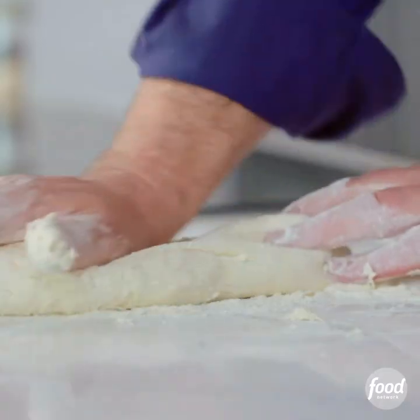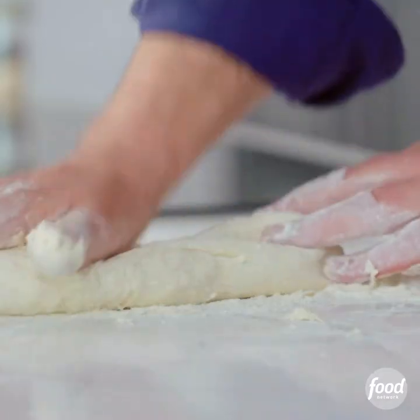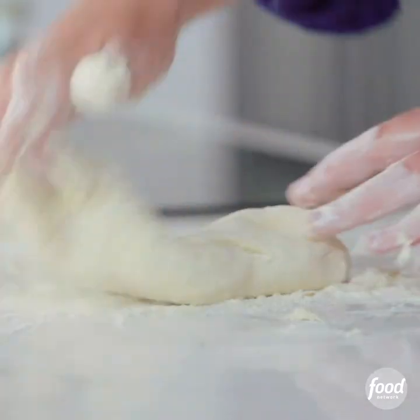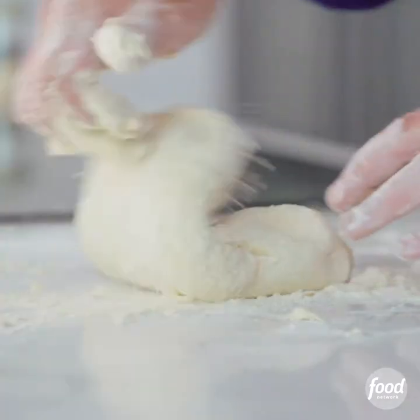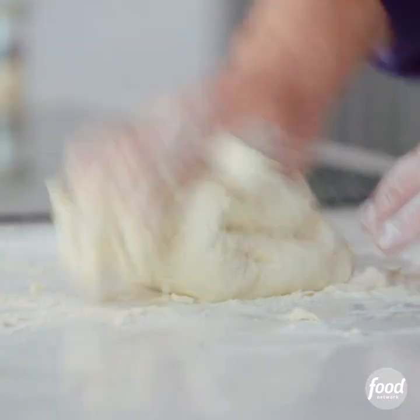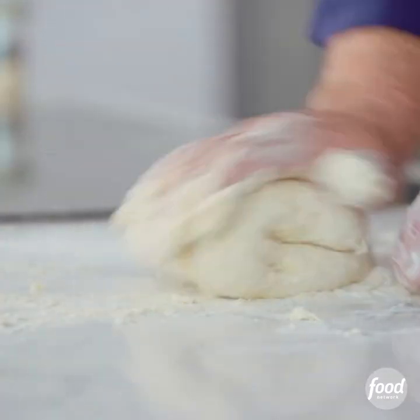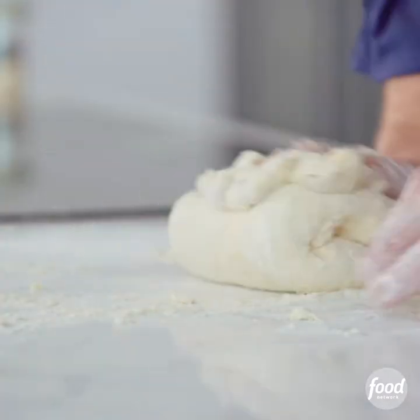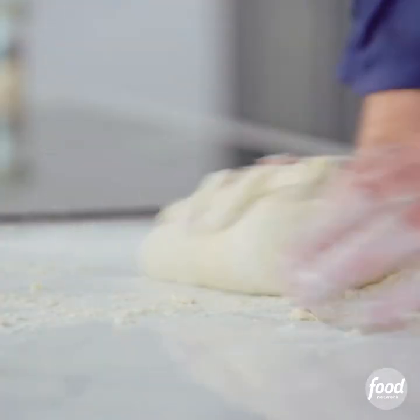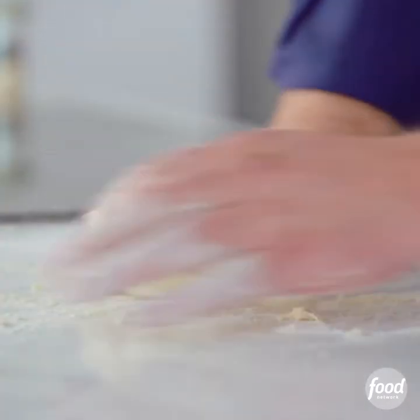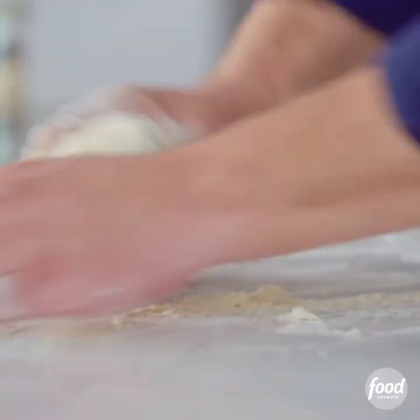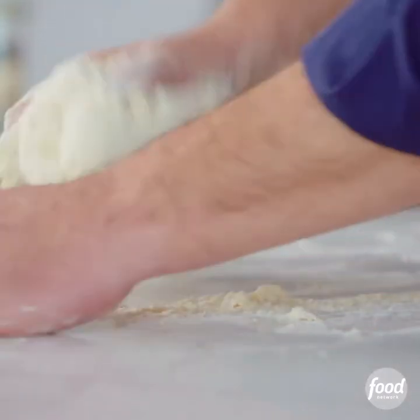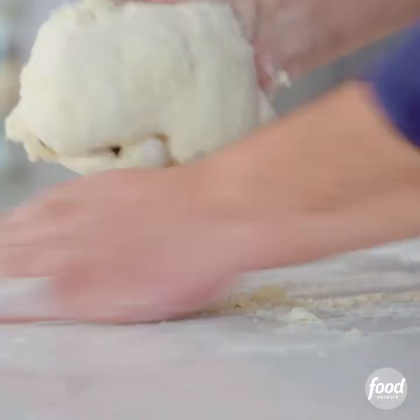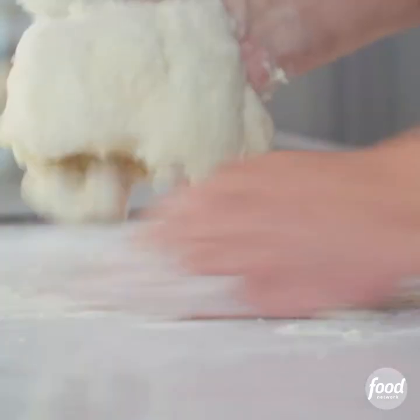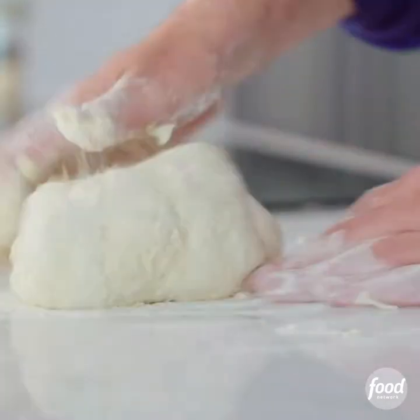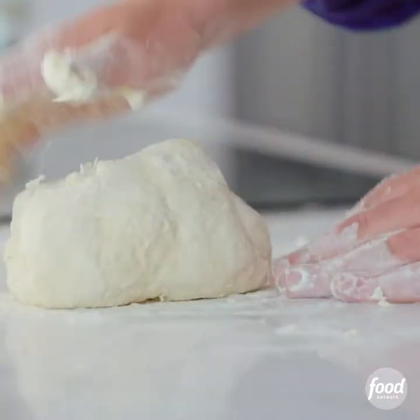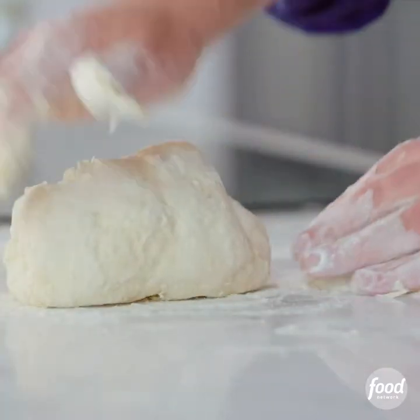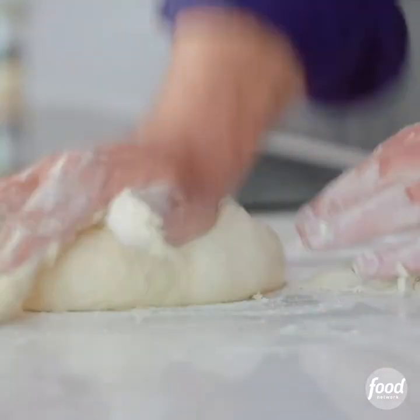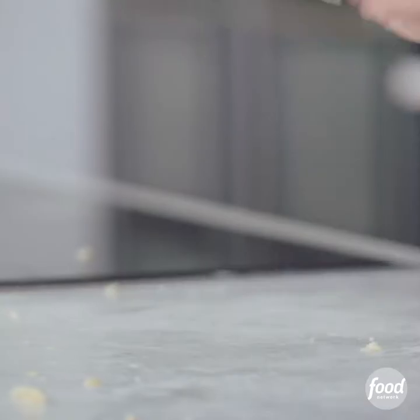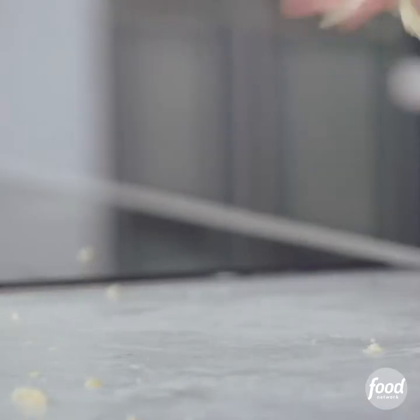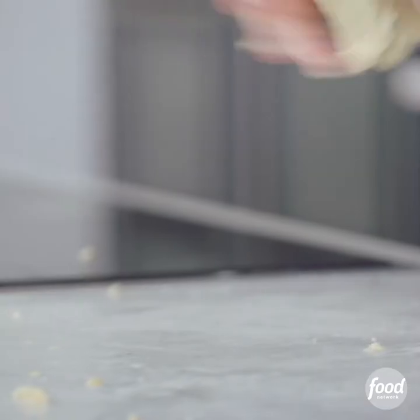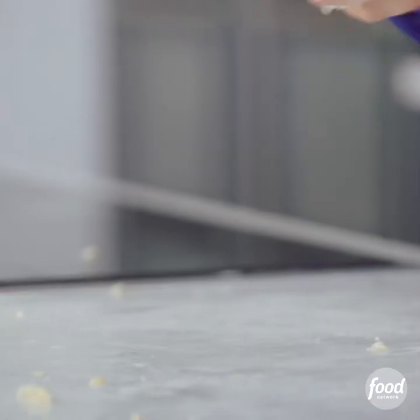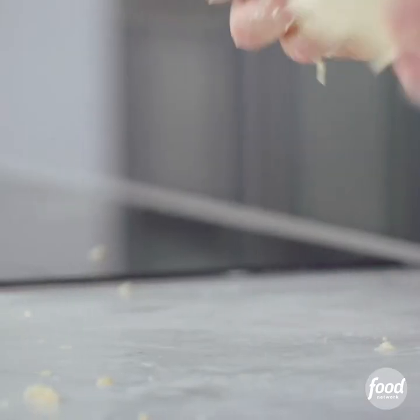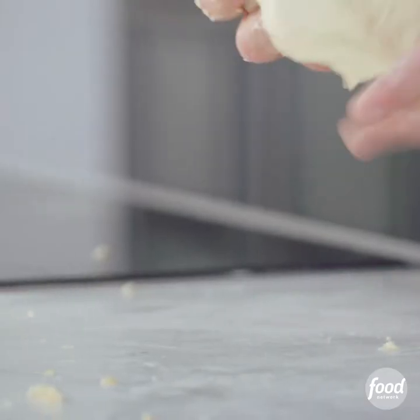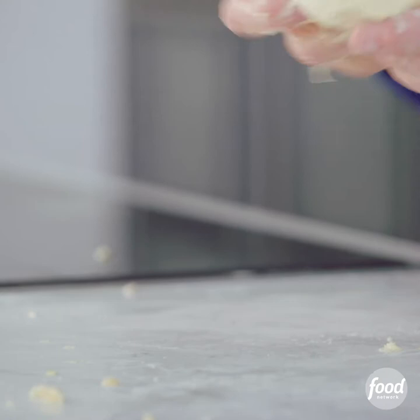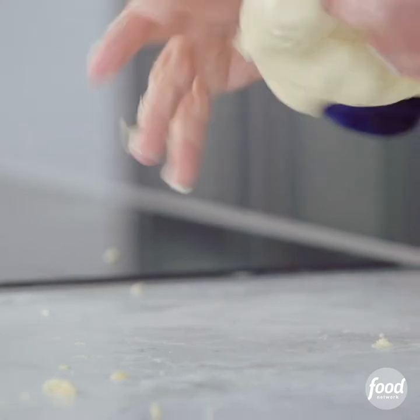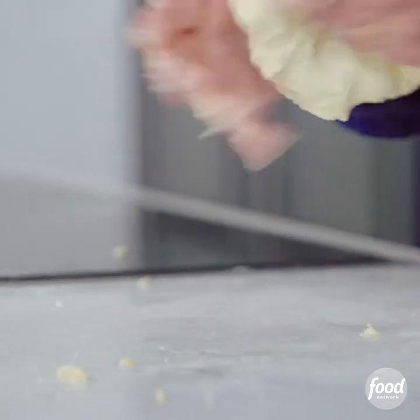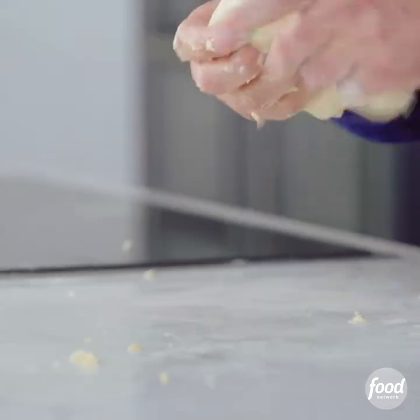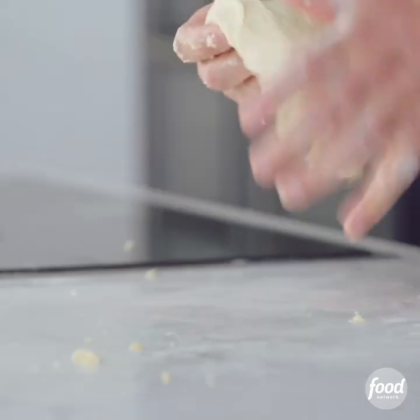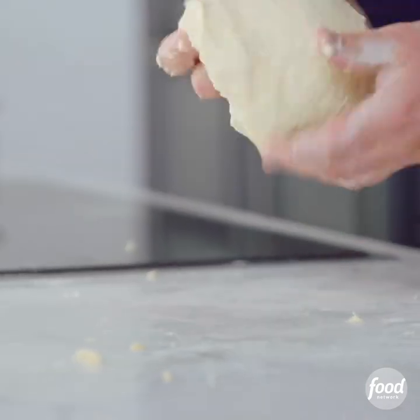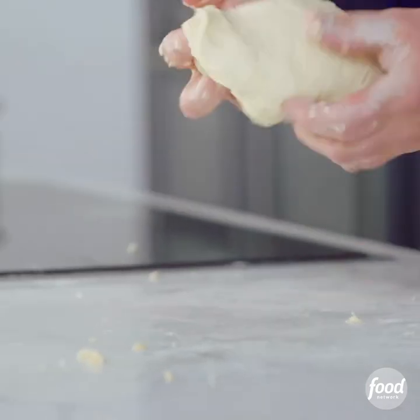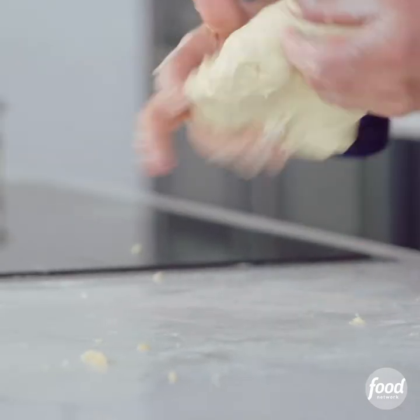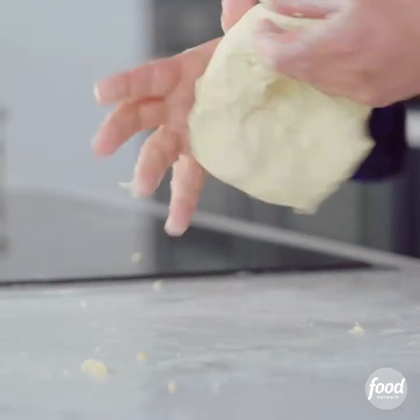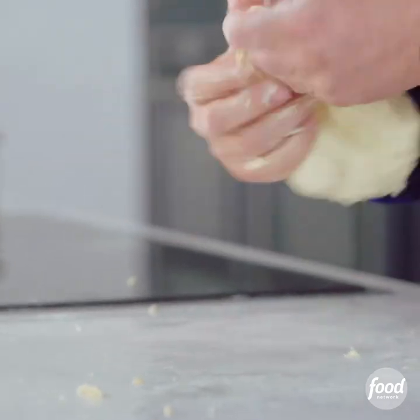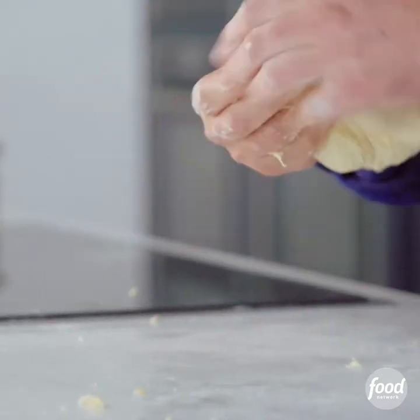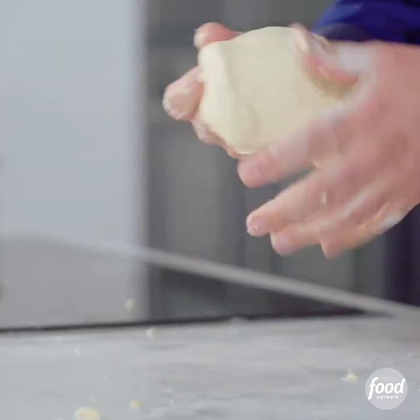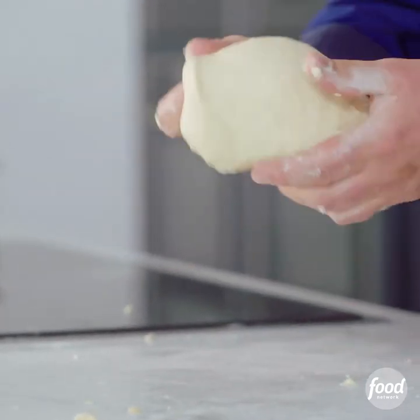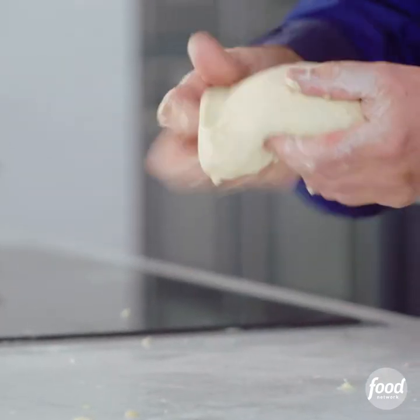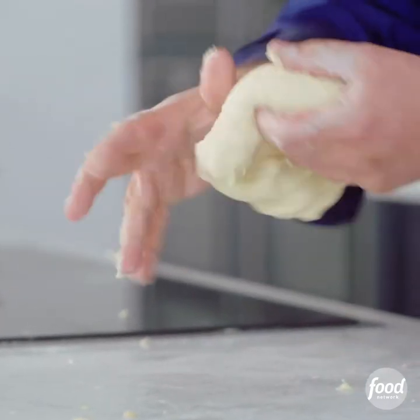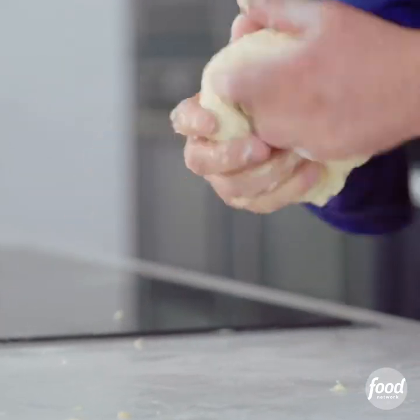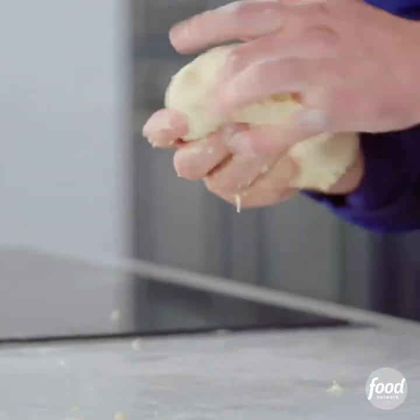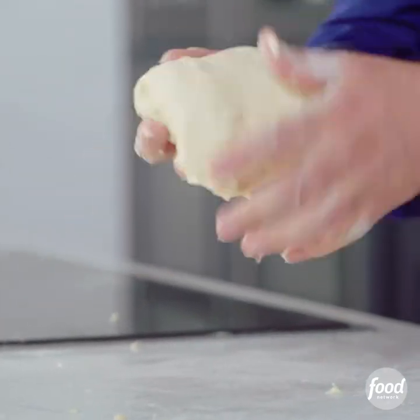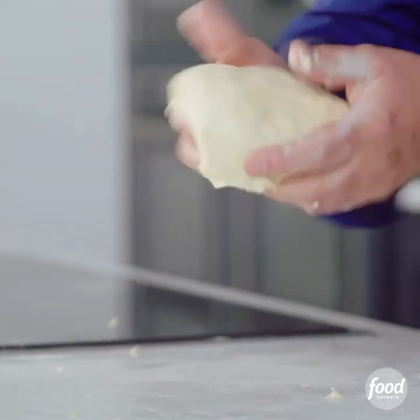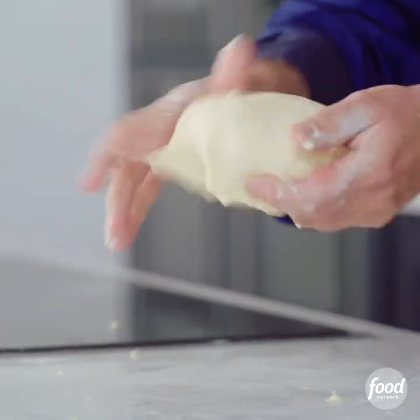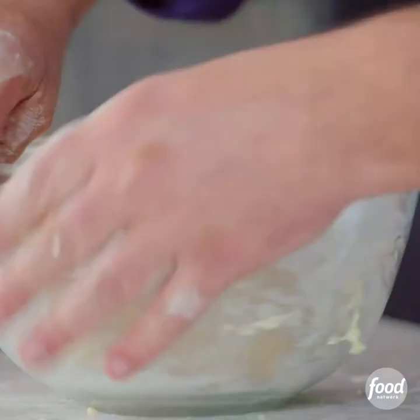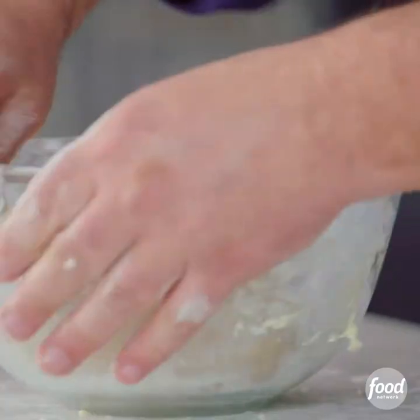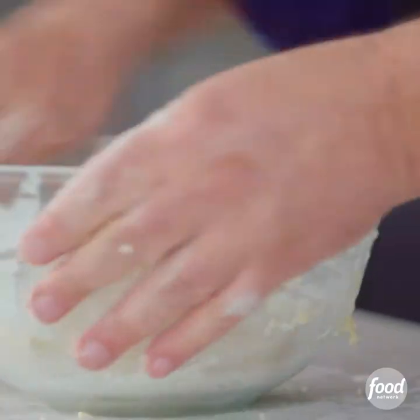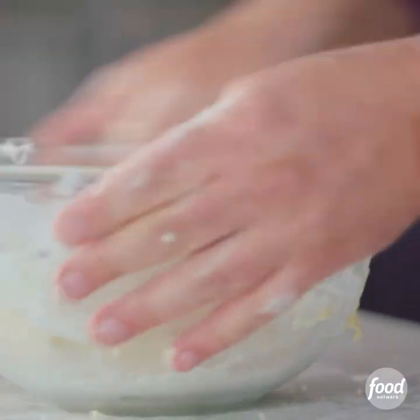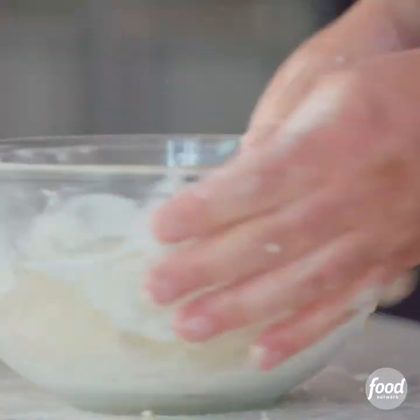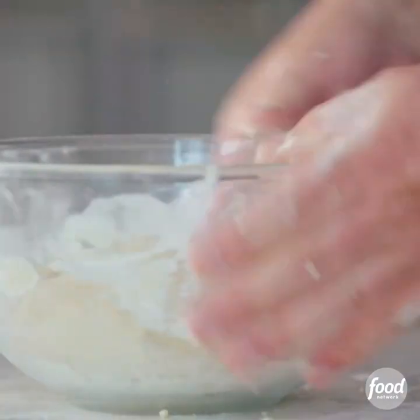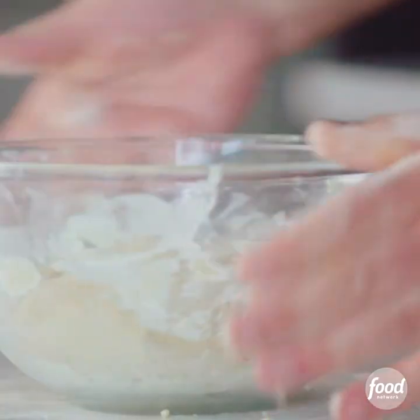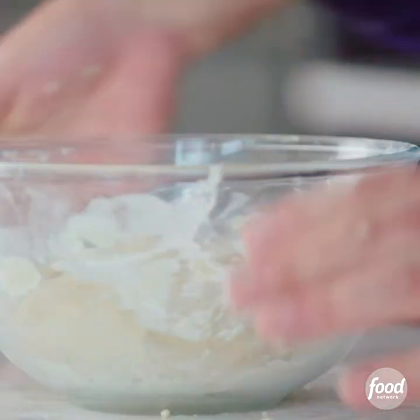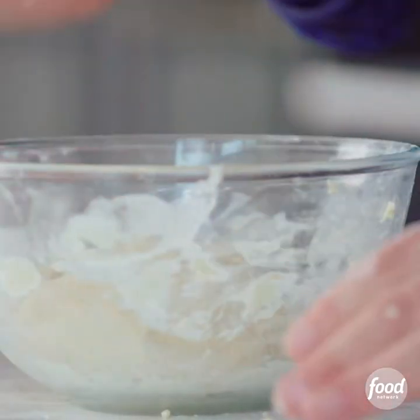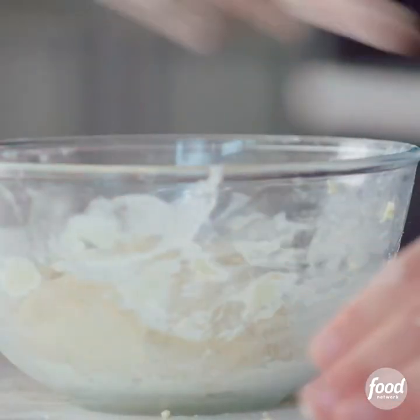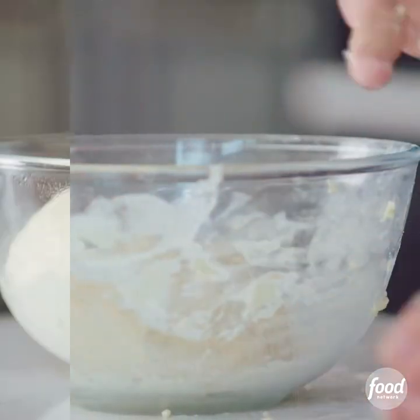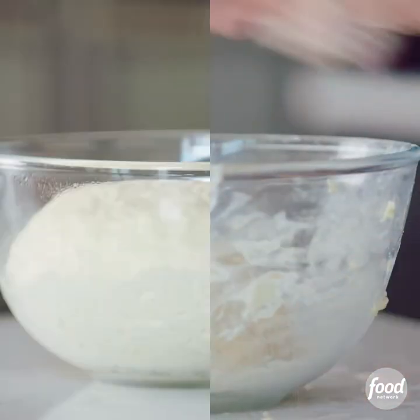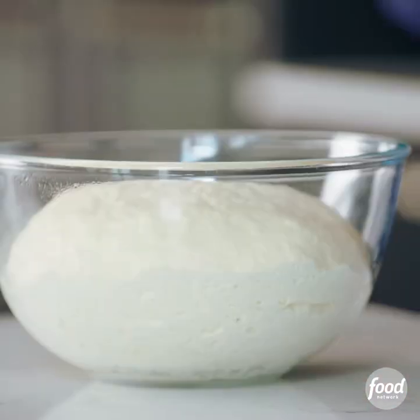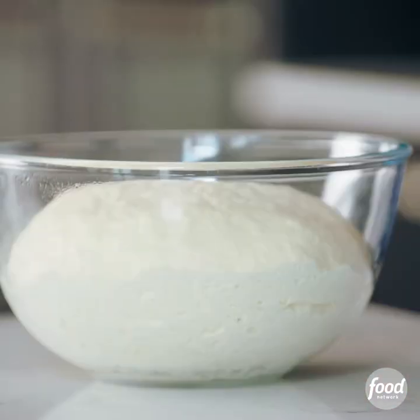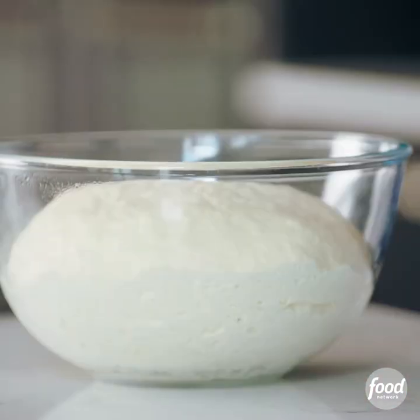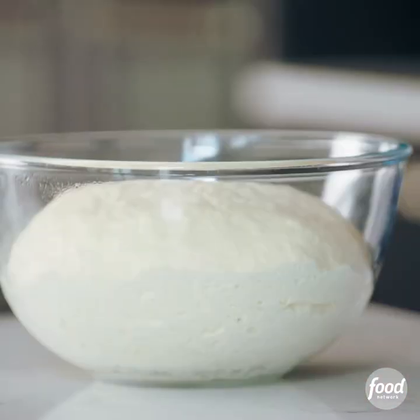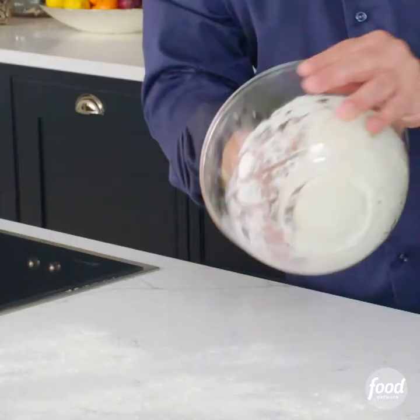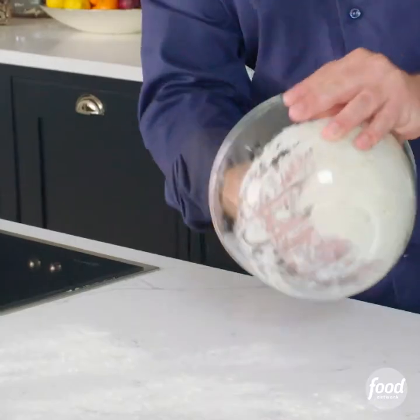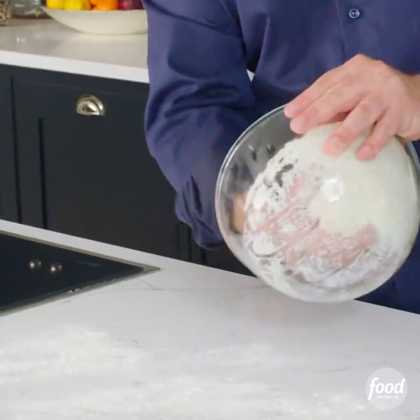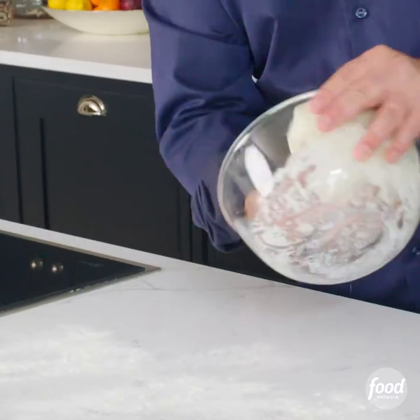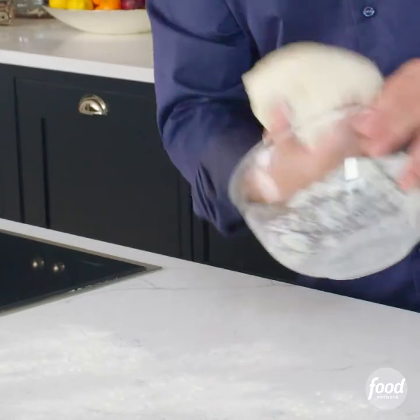I'm just folding it over, basically. Smooth, soft dough. Cover it up, leave it to rest for a couple of hours.